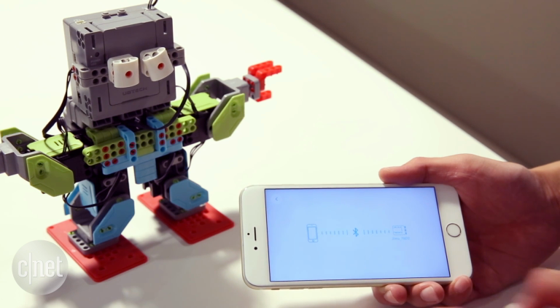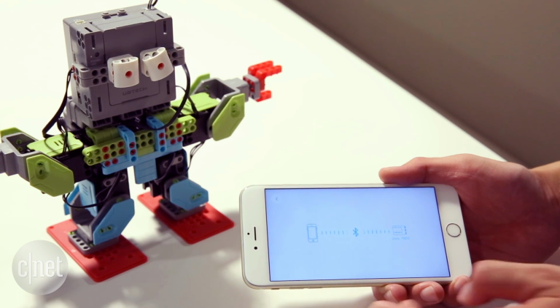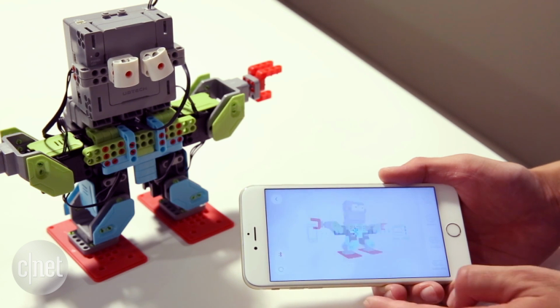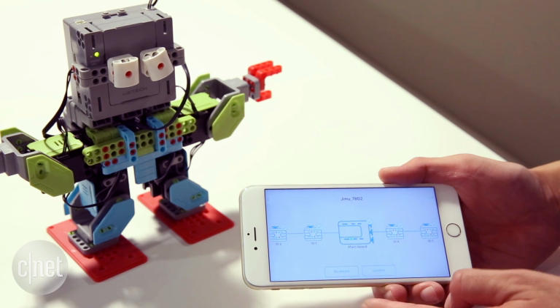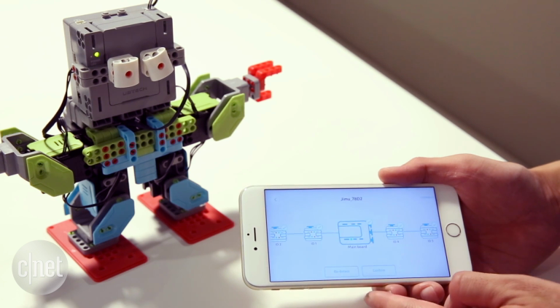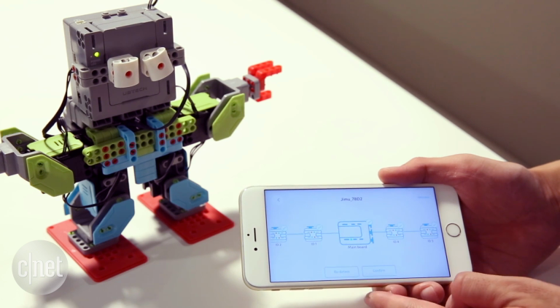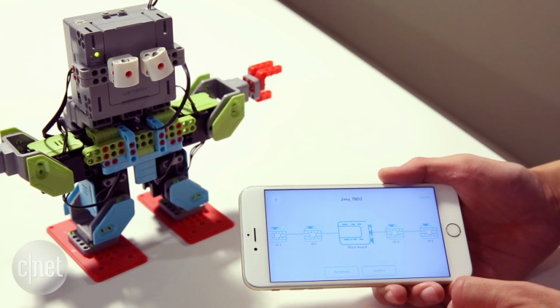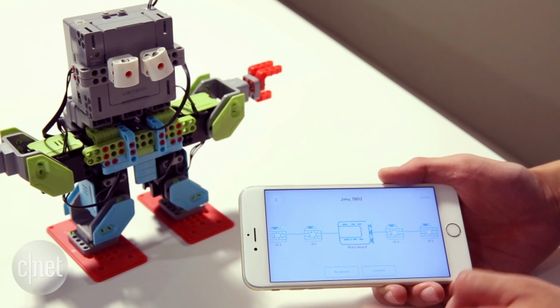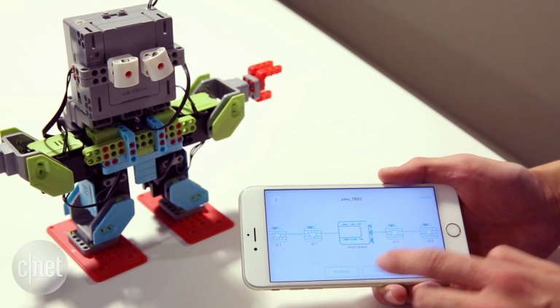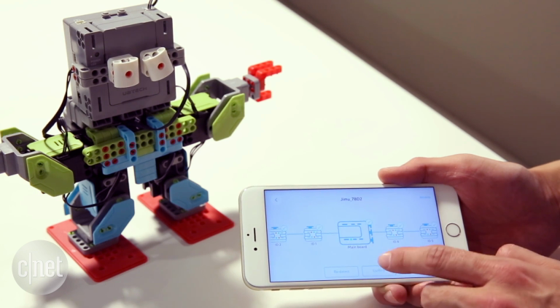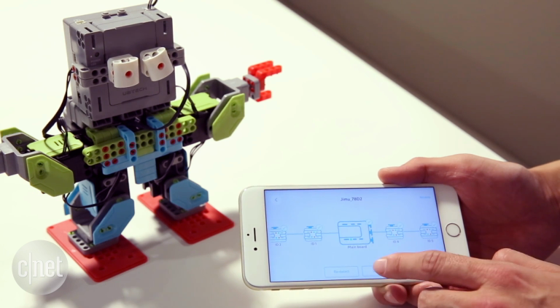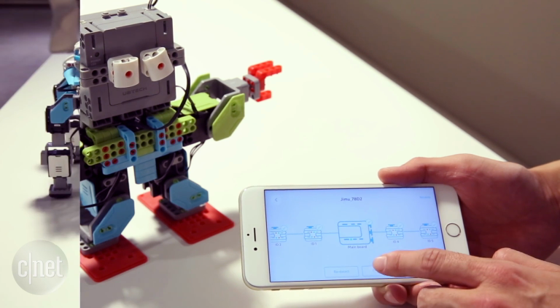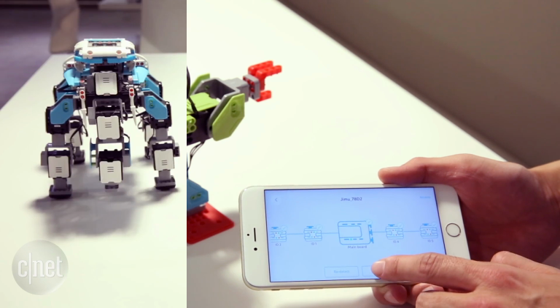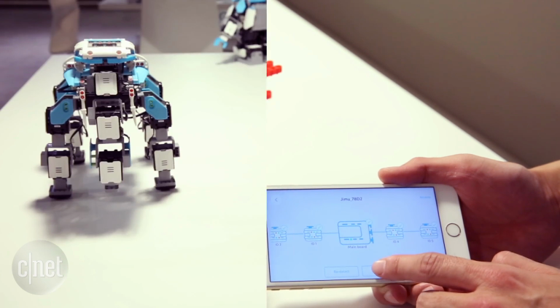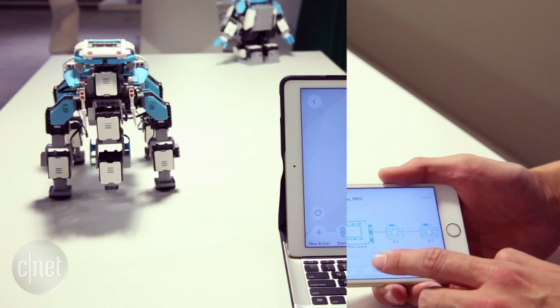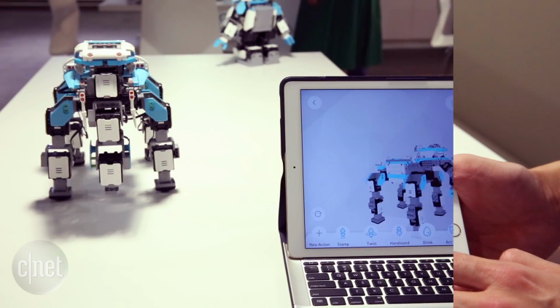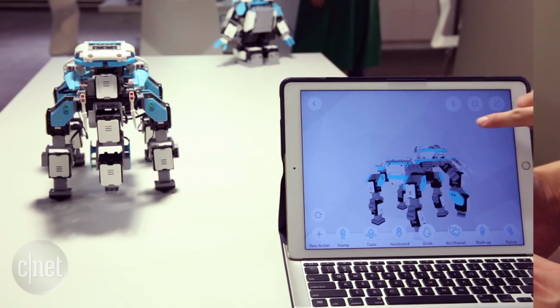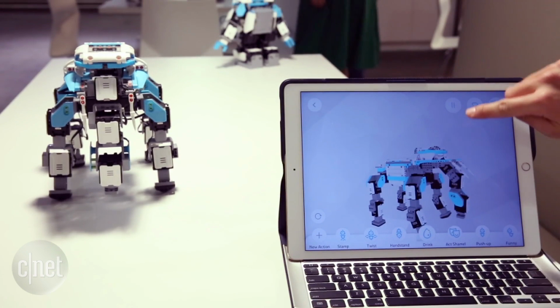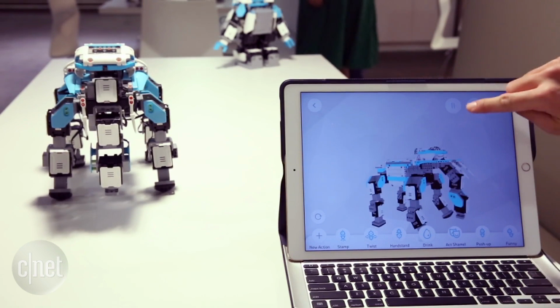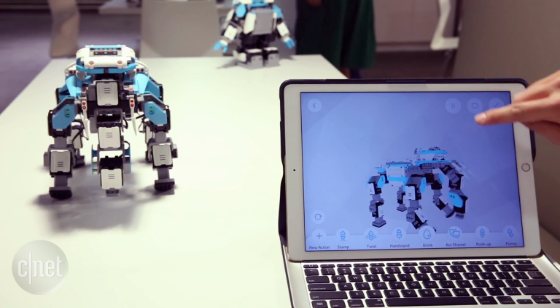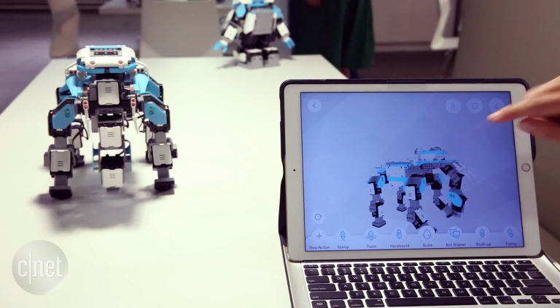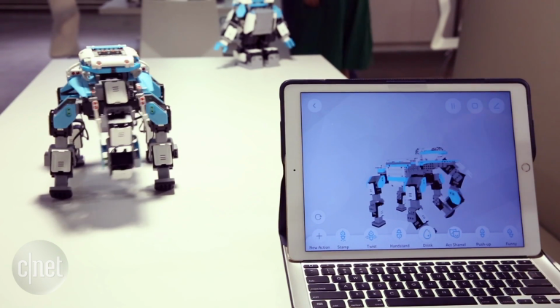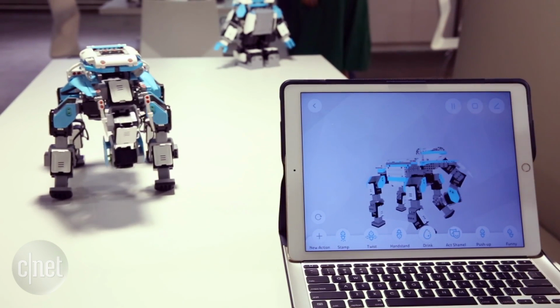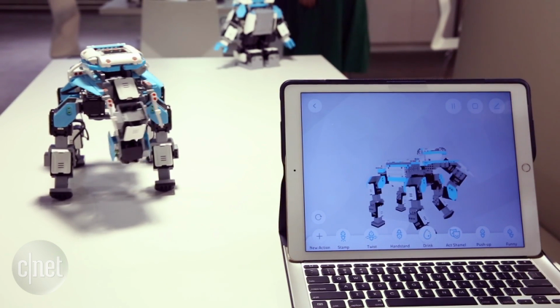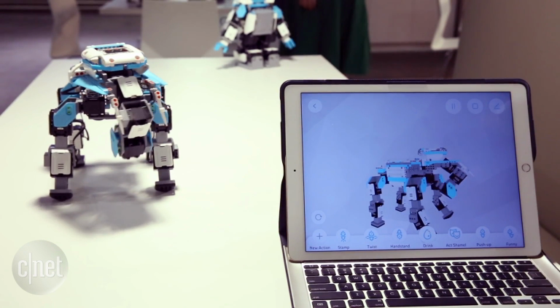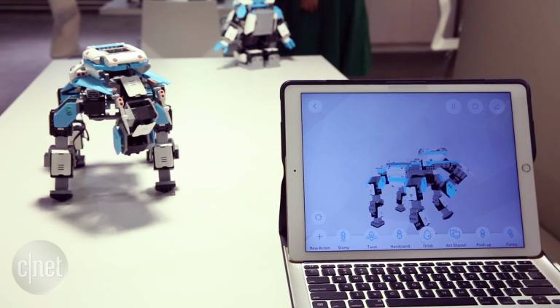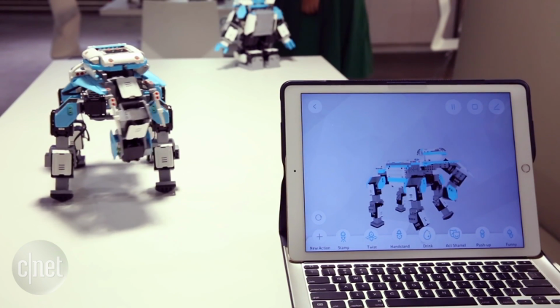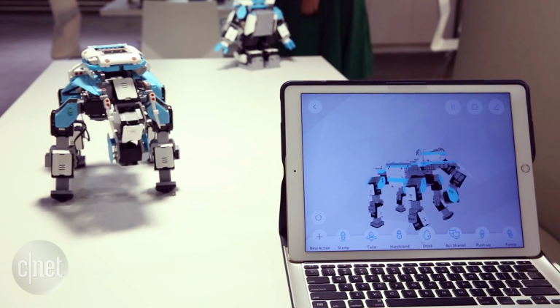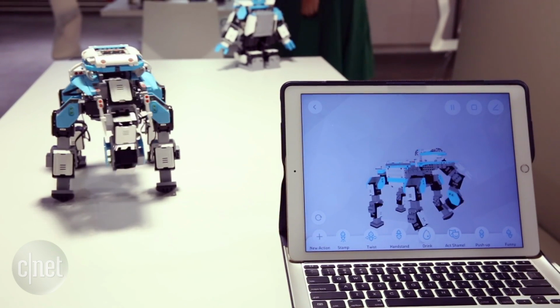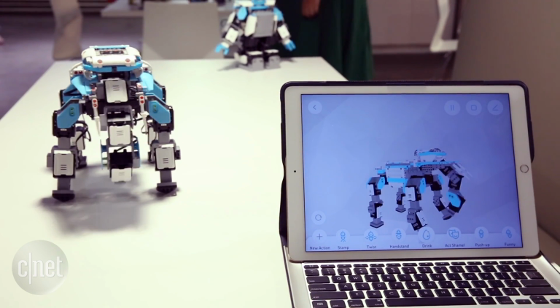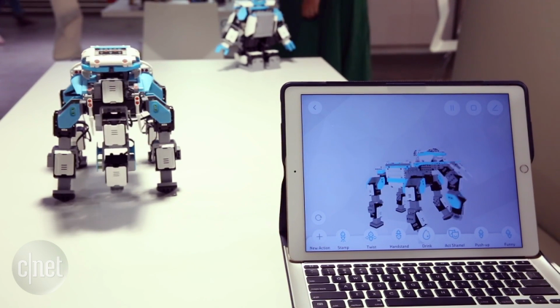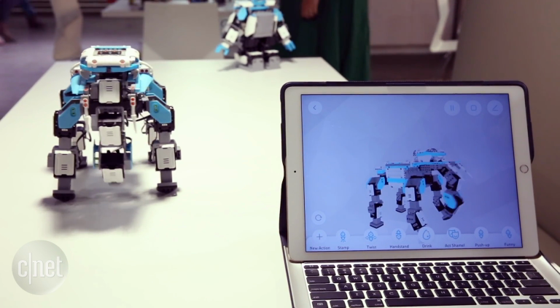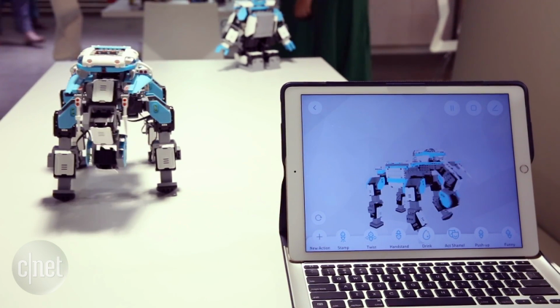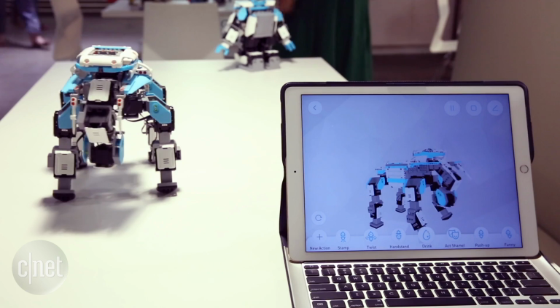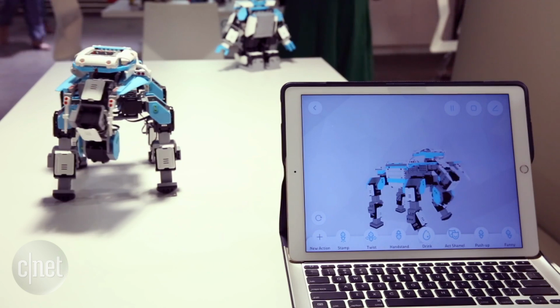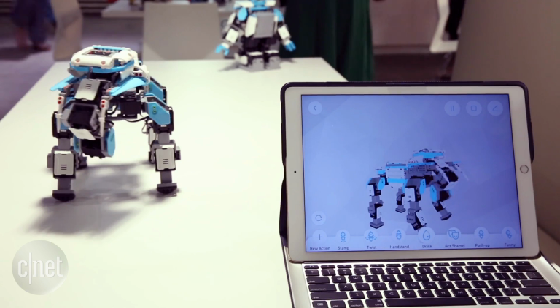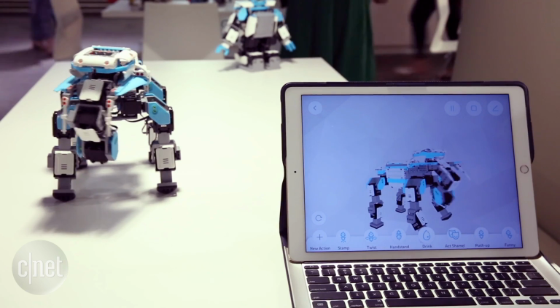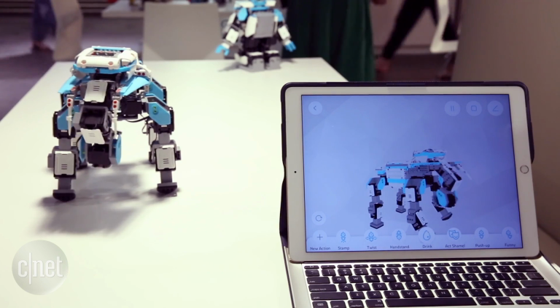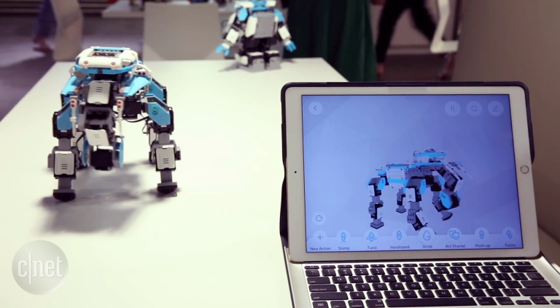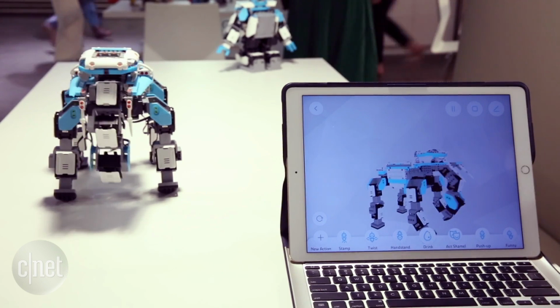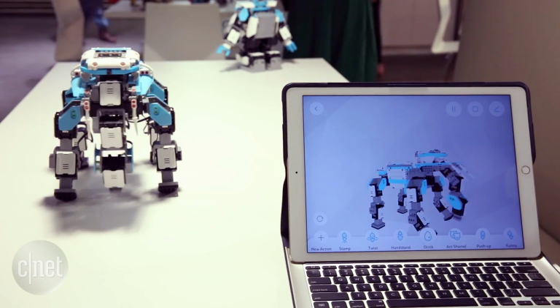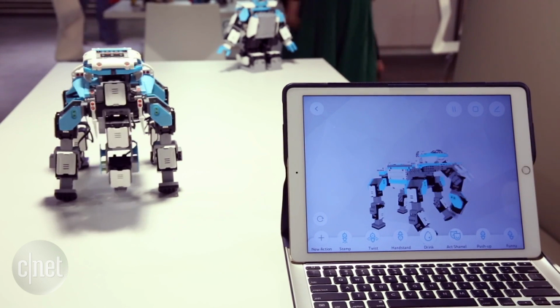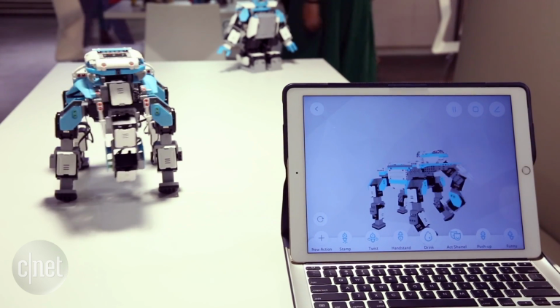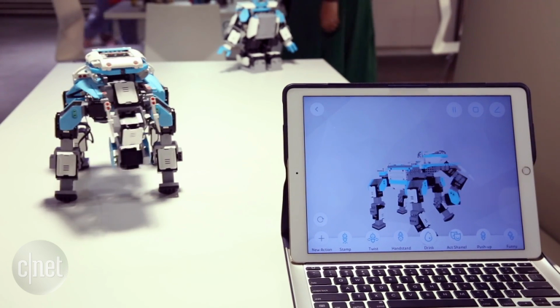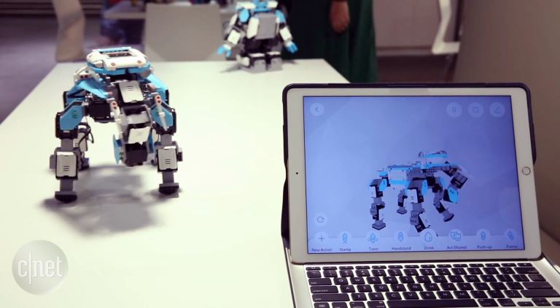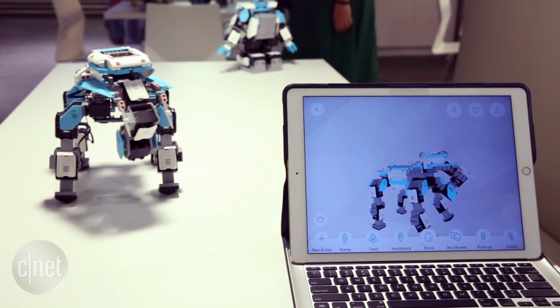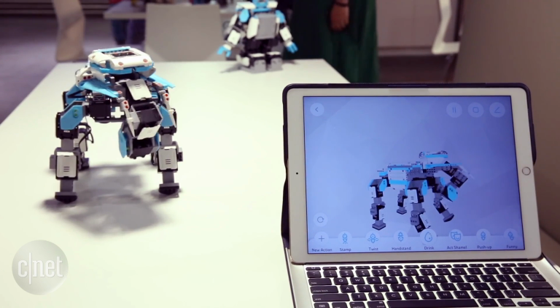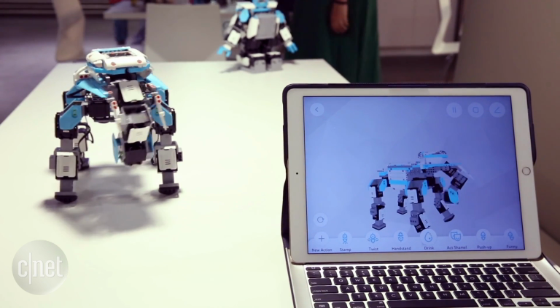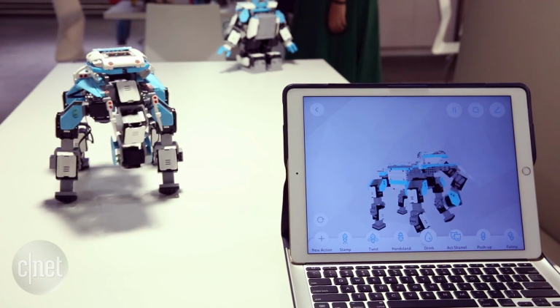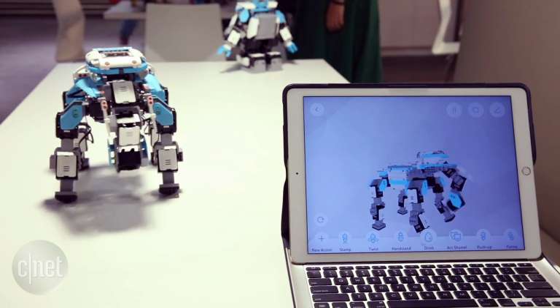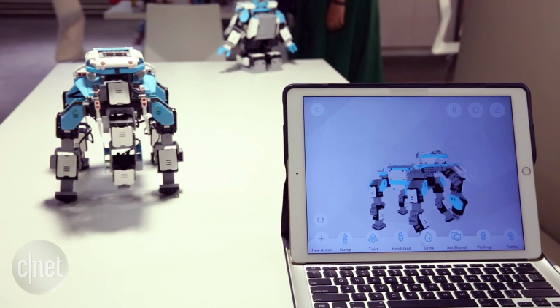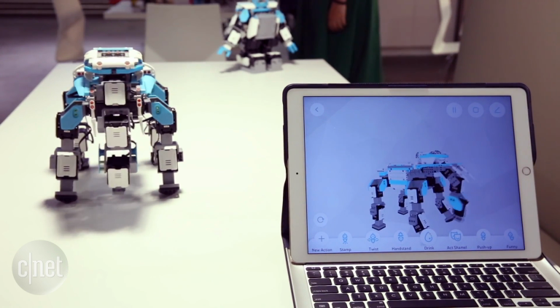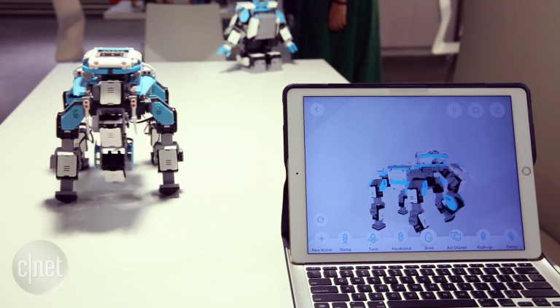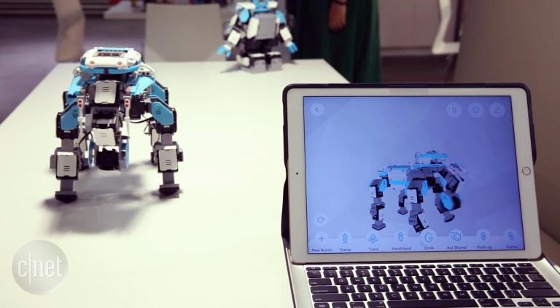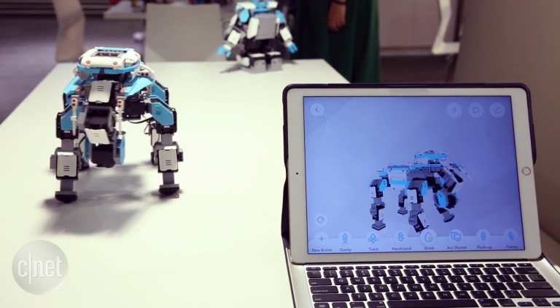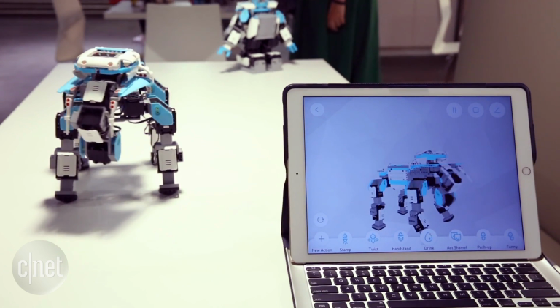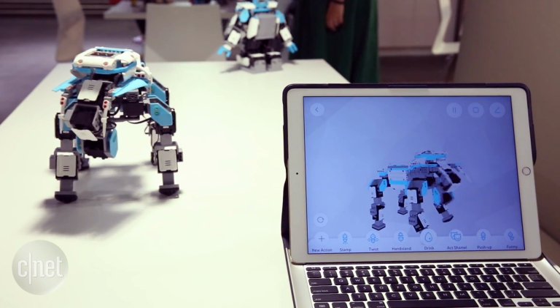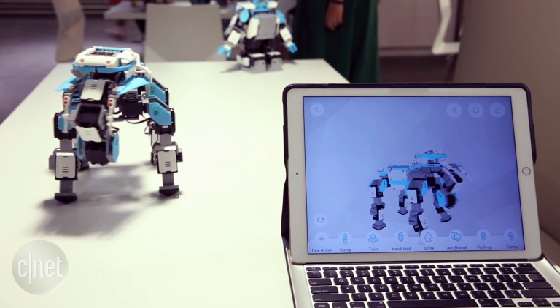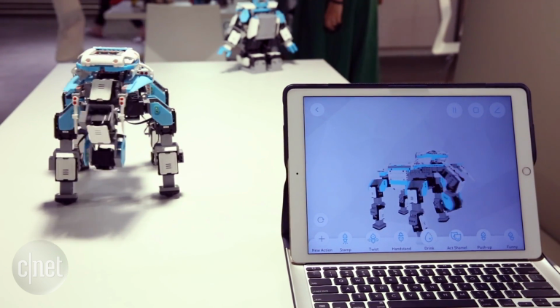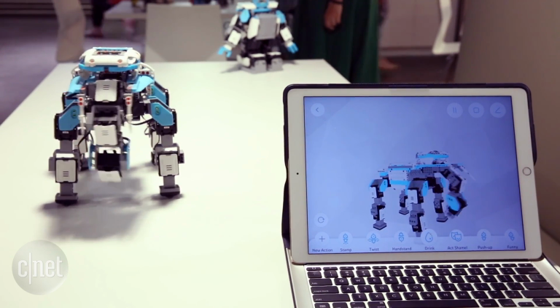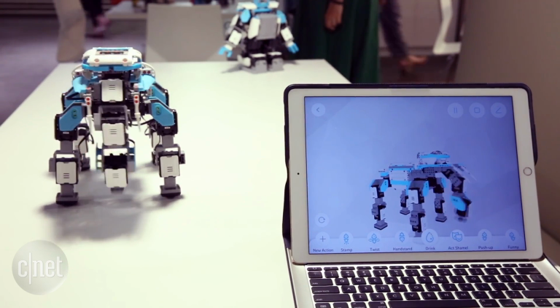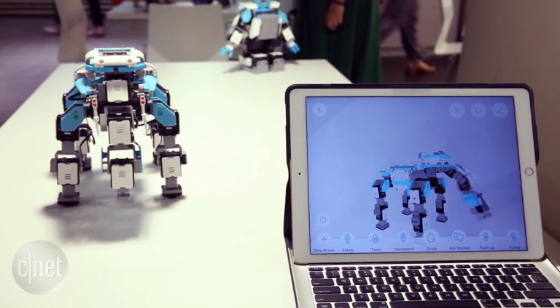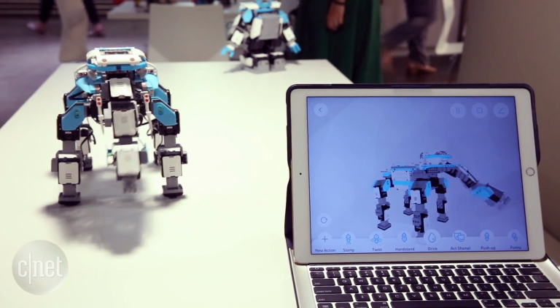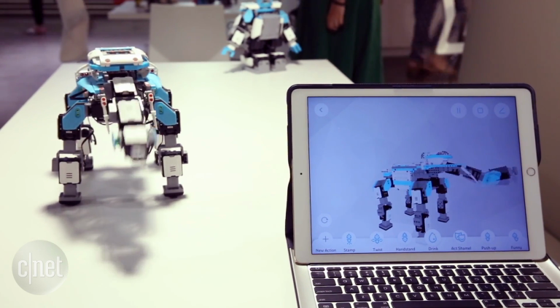The kit uses servo motors instead of the more typical DC, which means more flexible movements. Check out those moves.